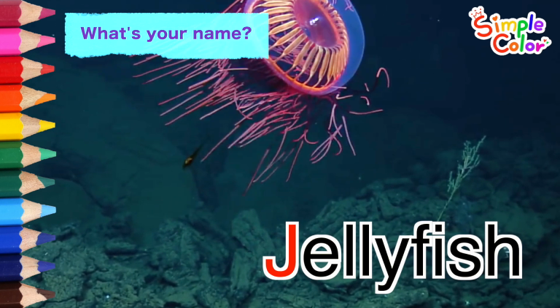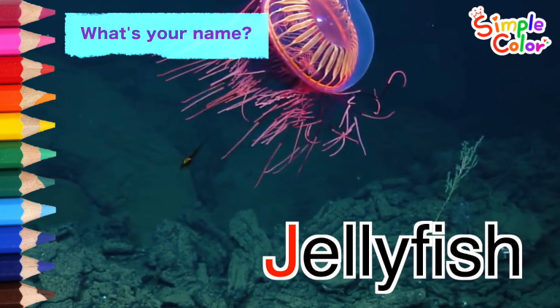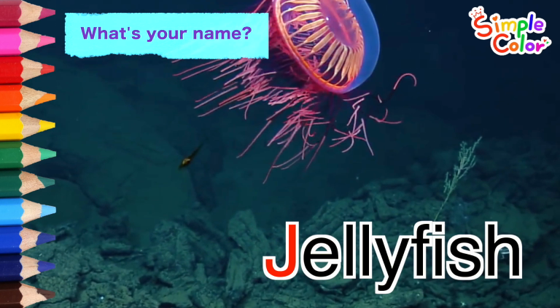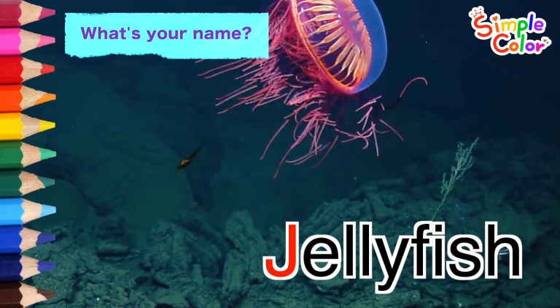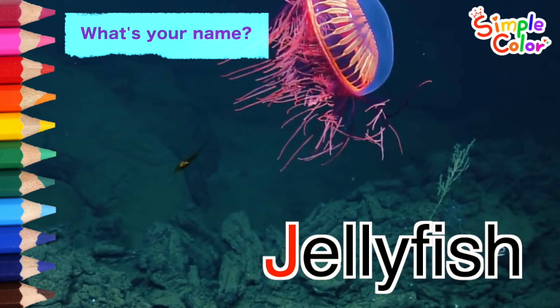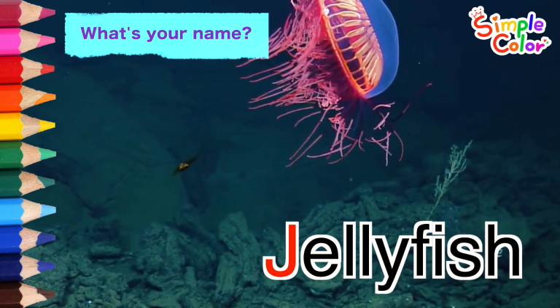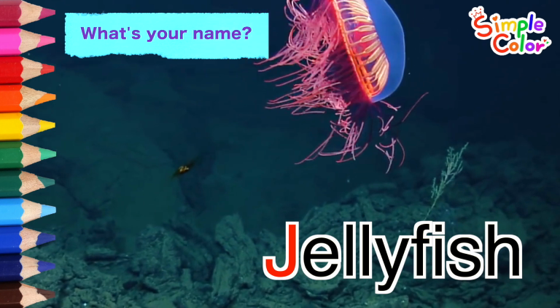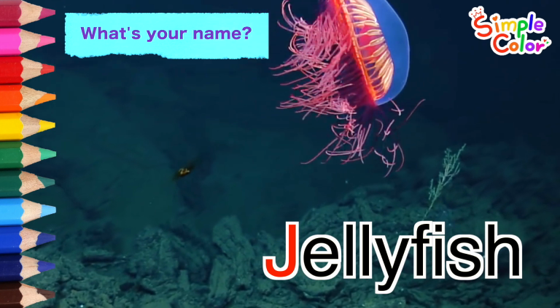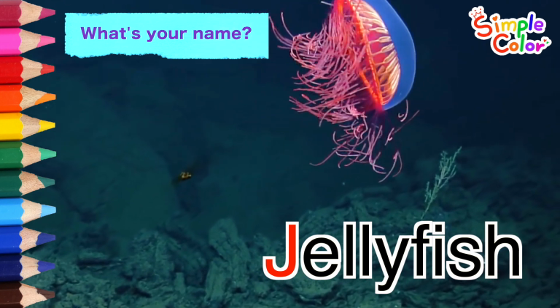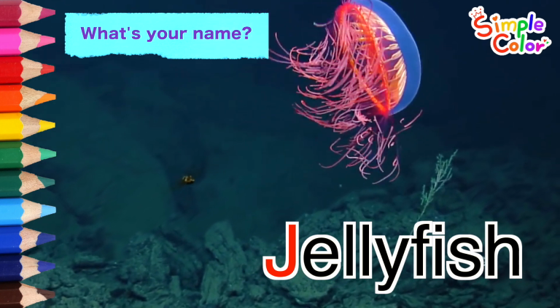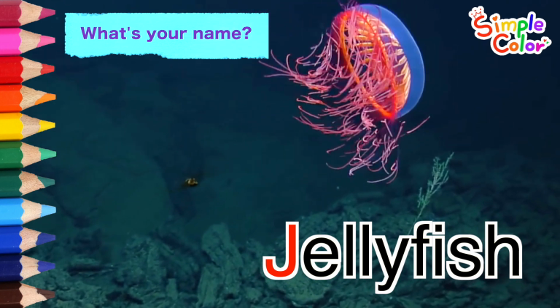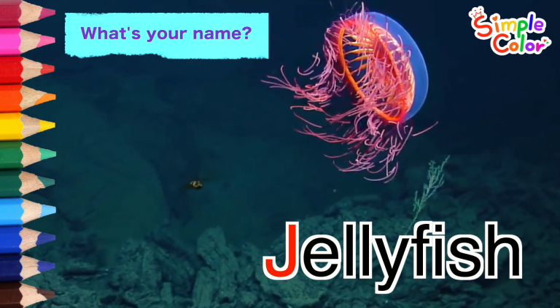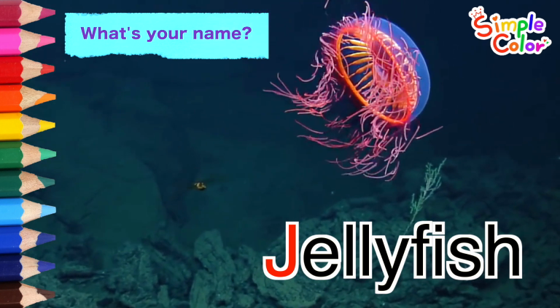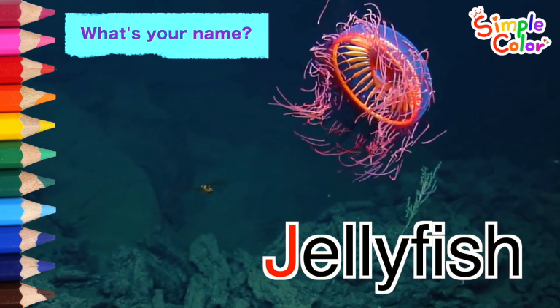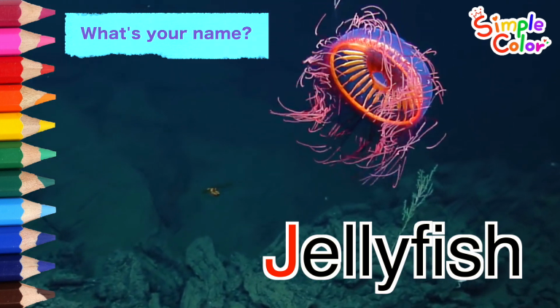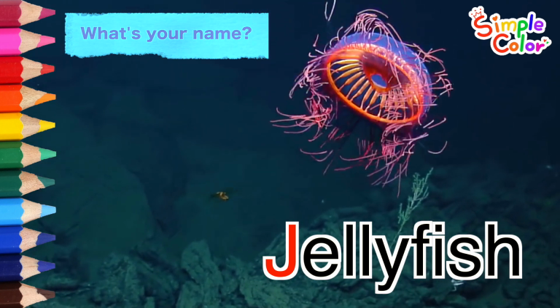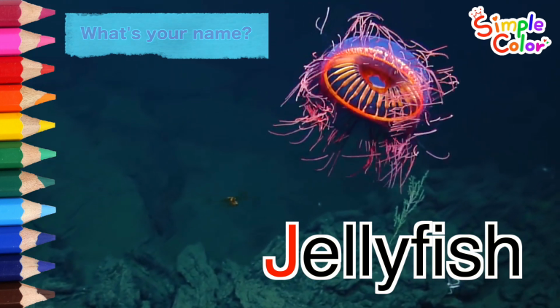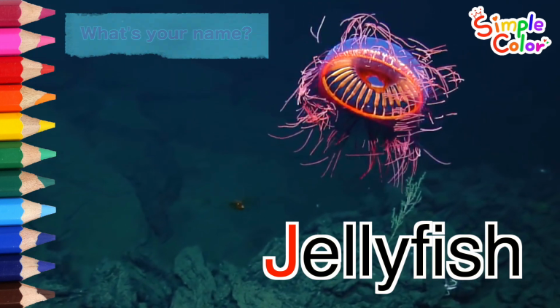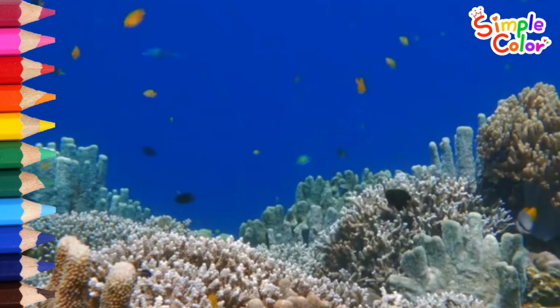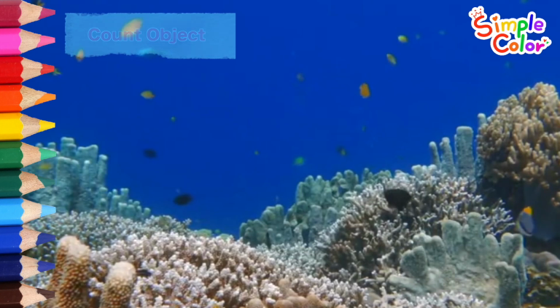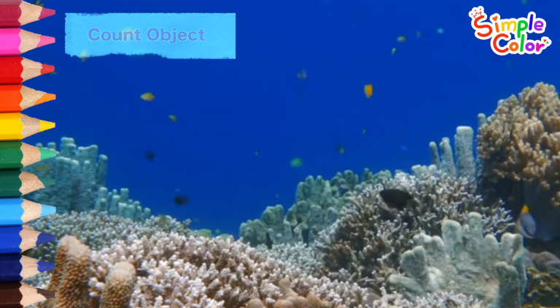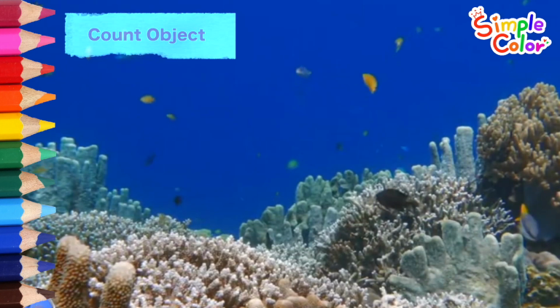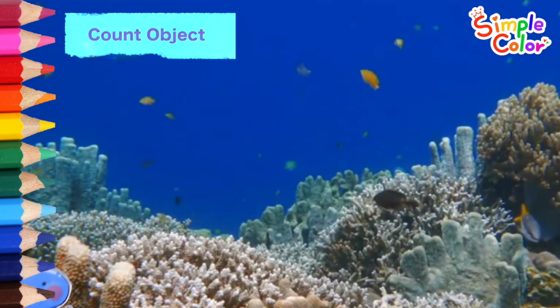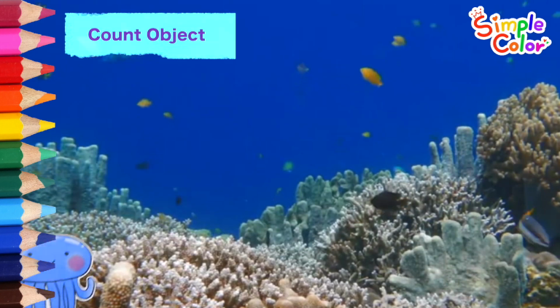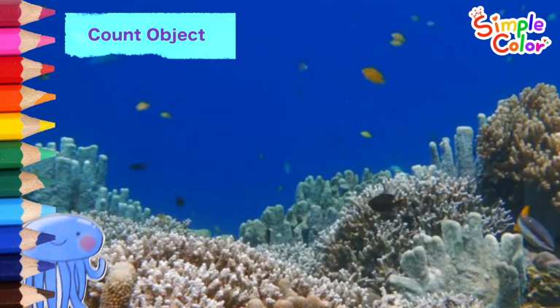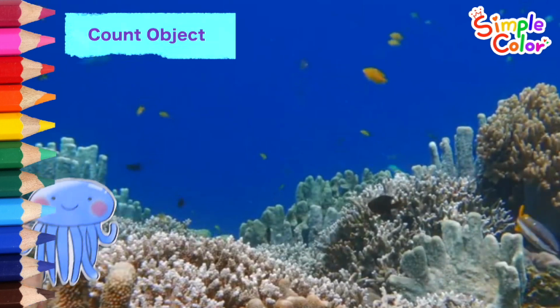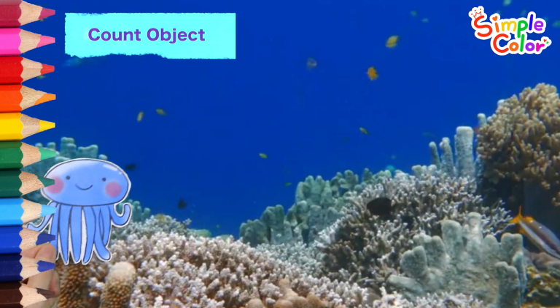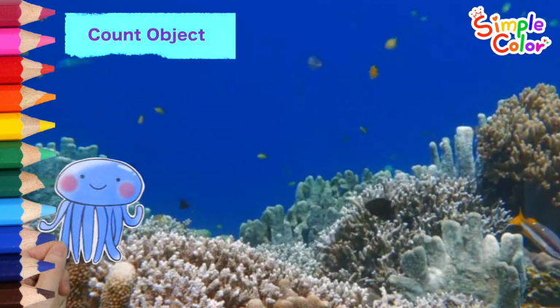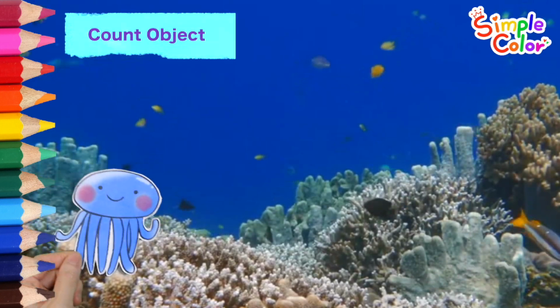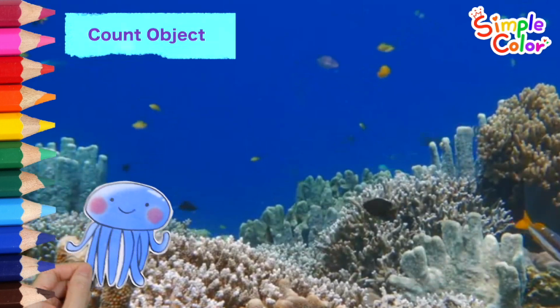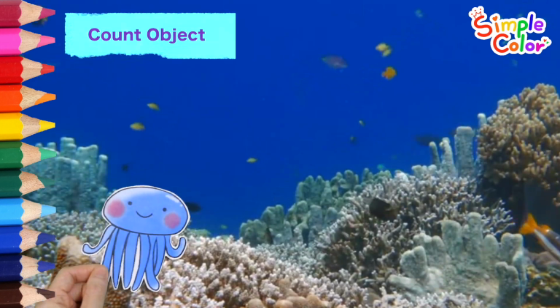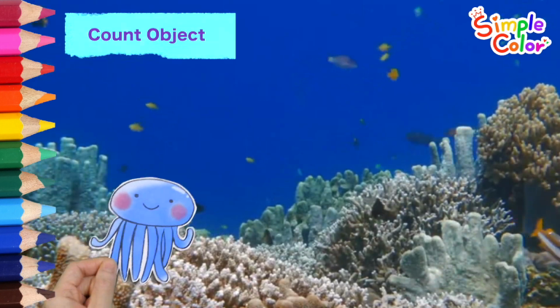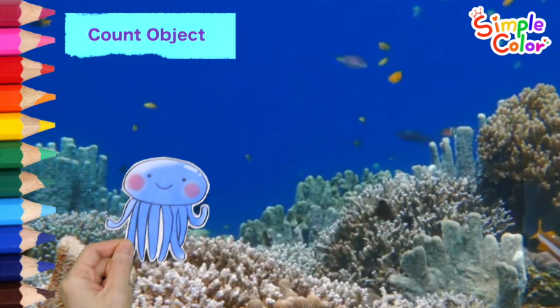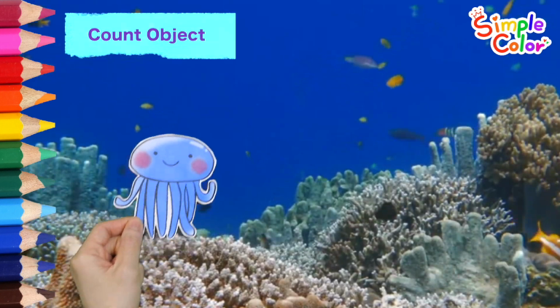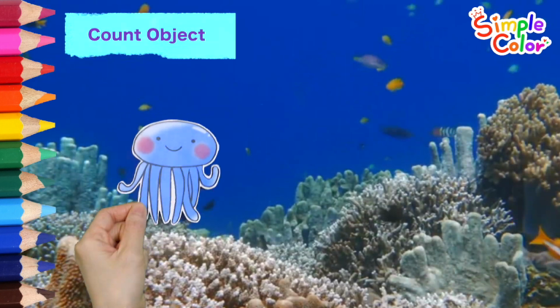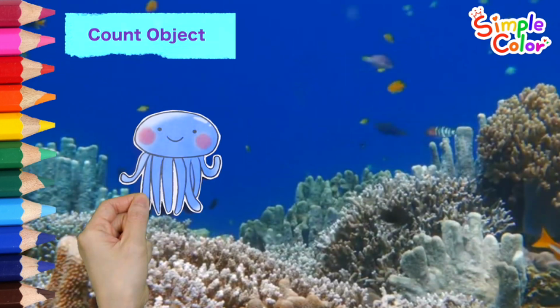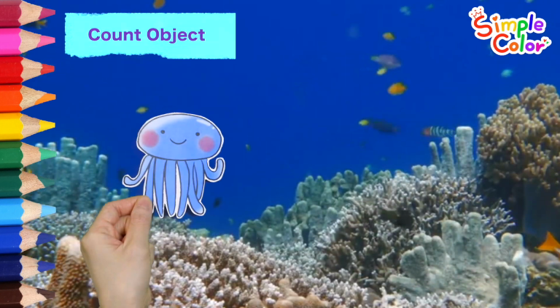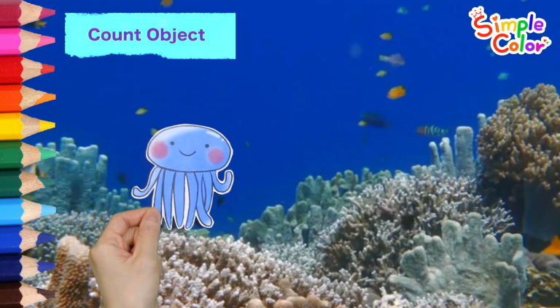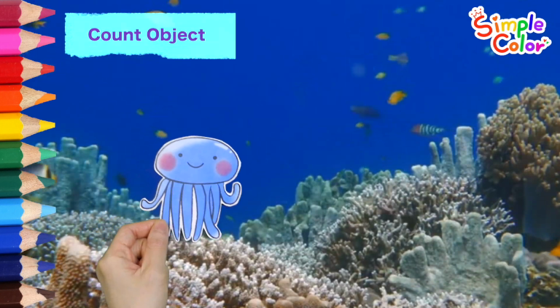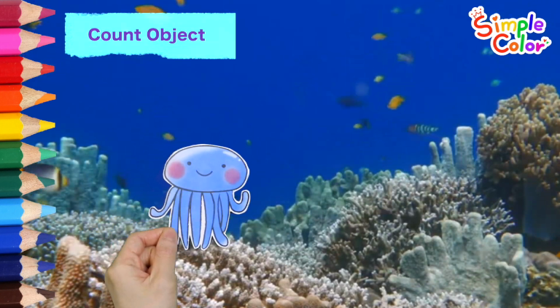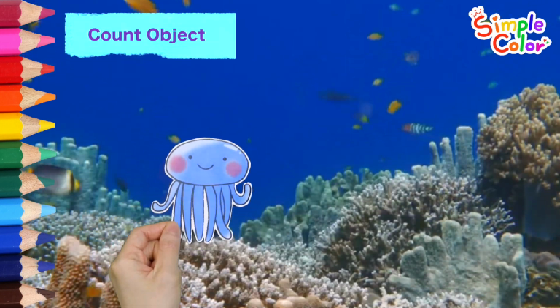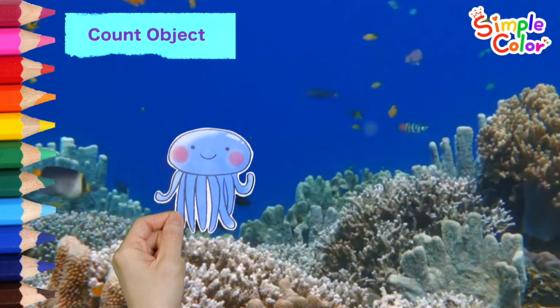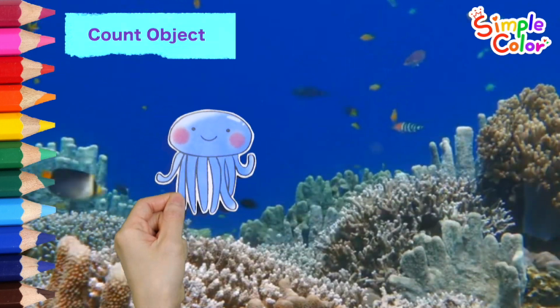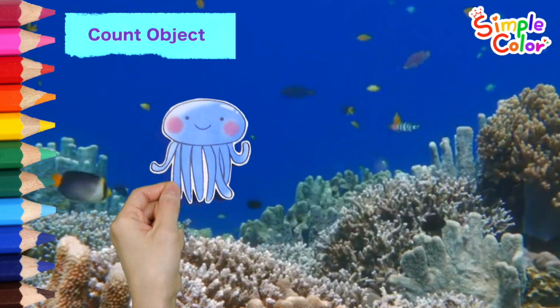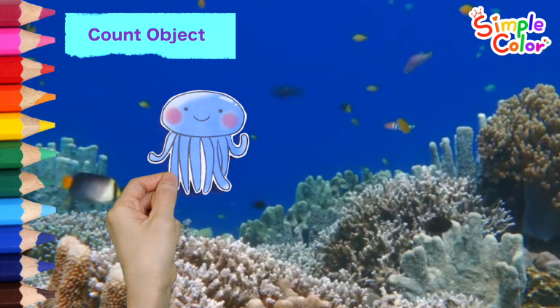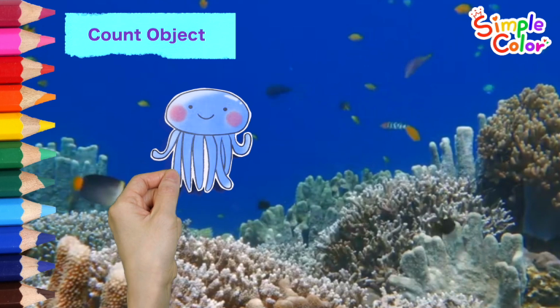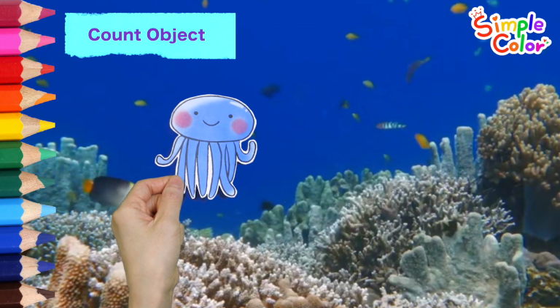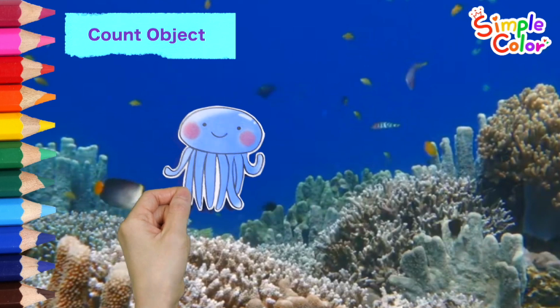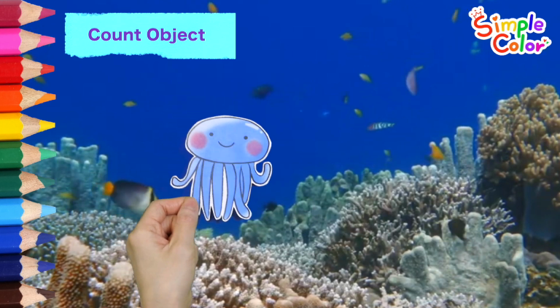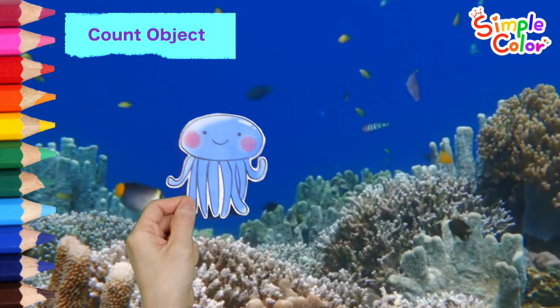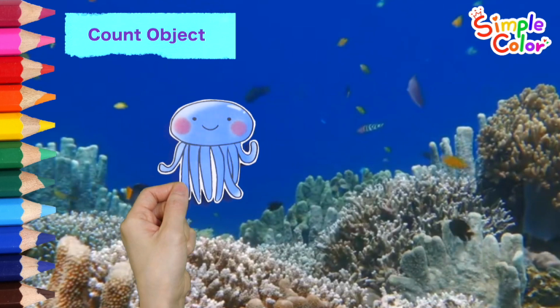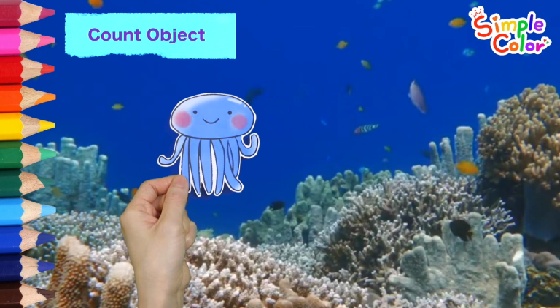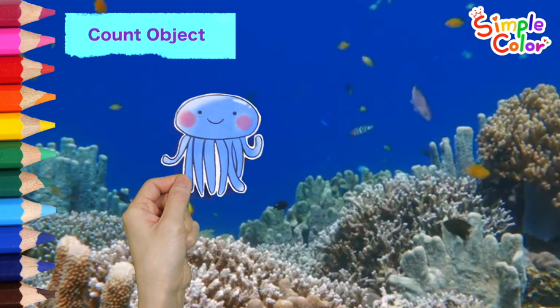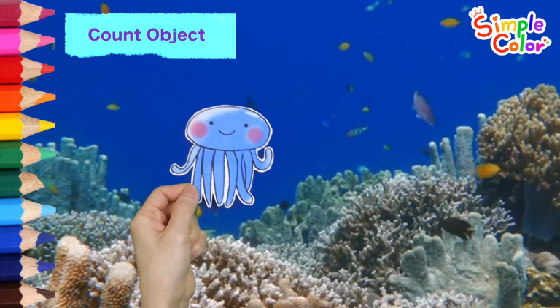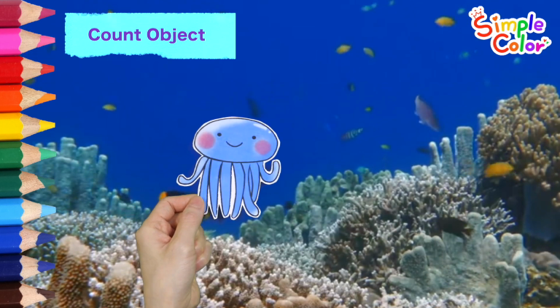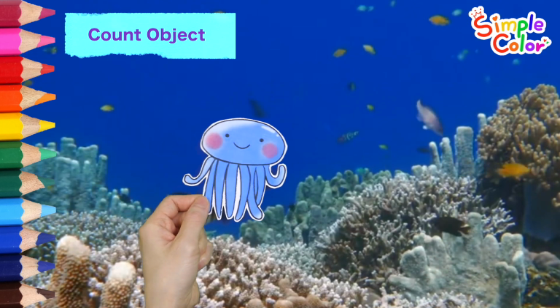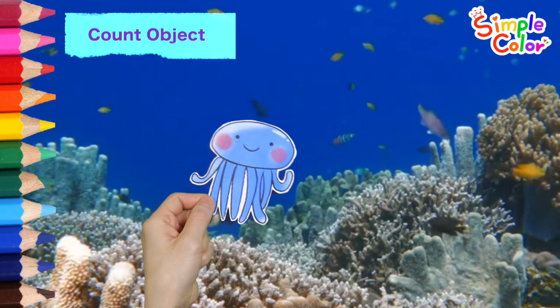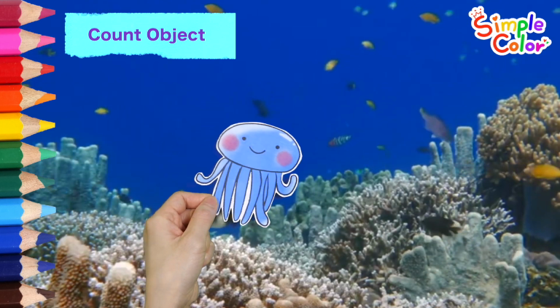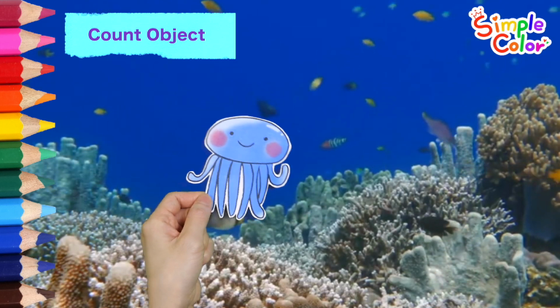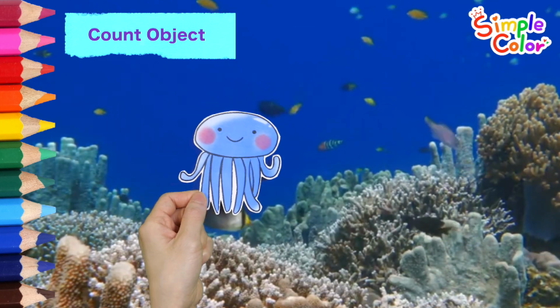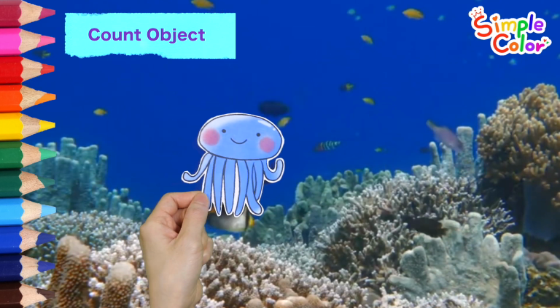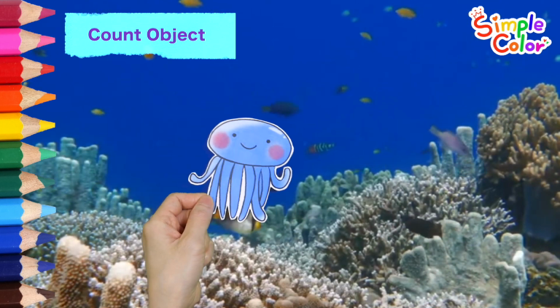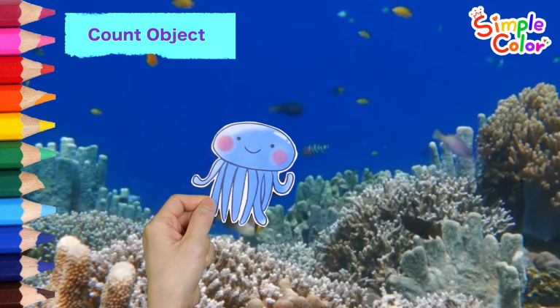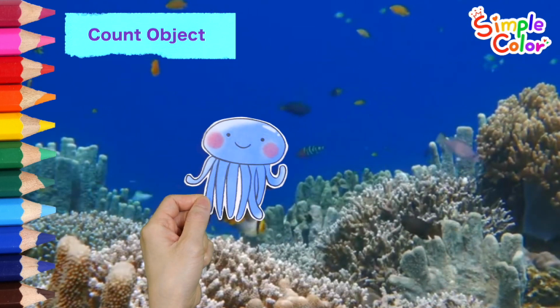J is for jellyfish. Here is the C. It's a jellyfish!